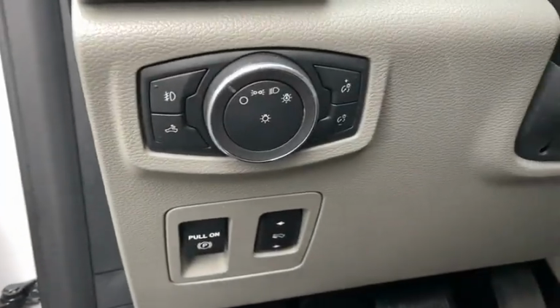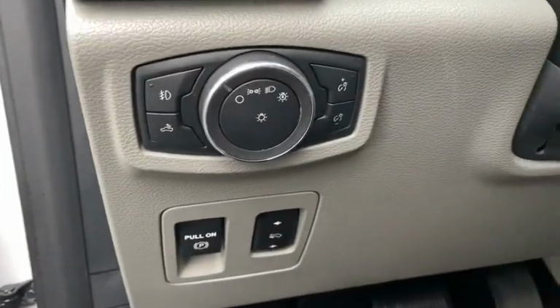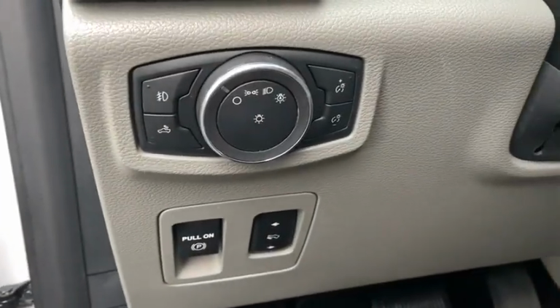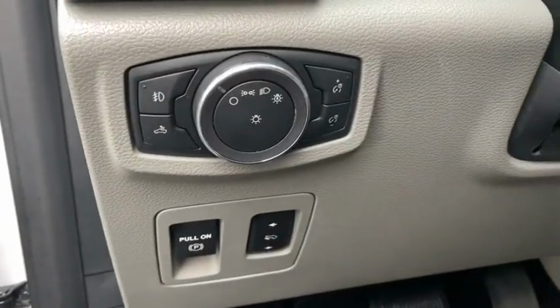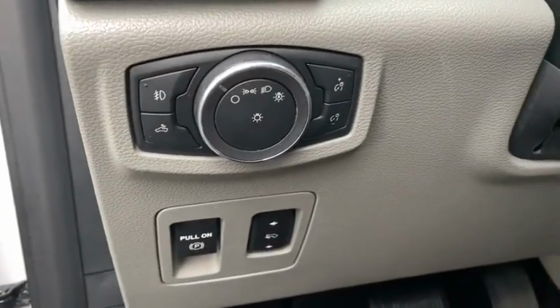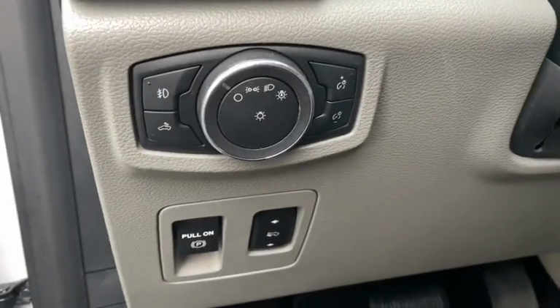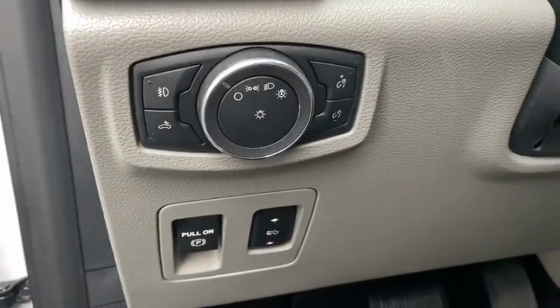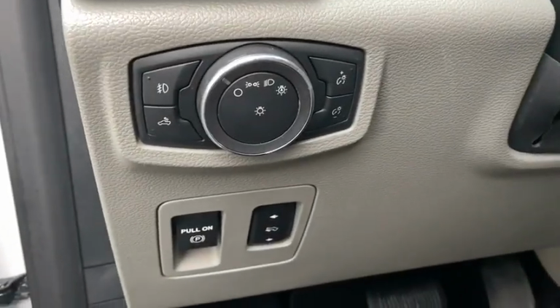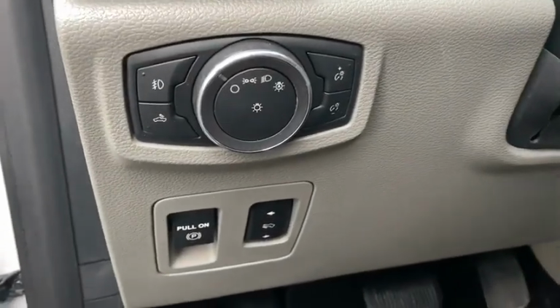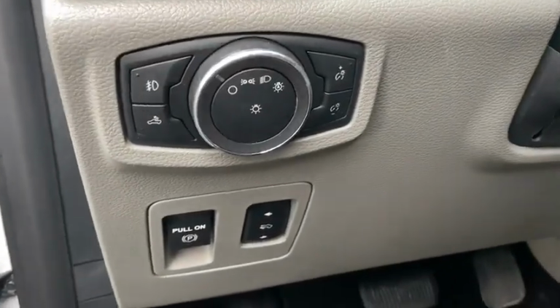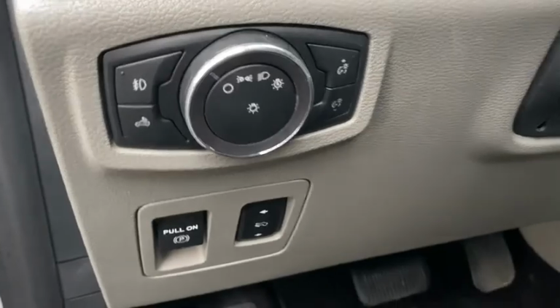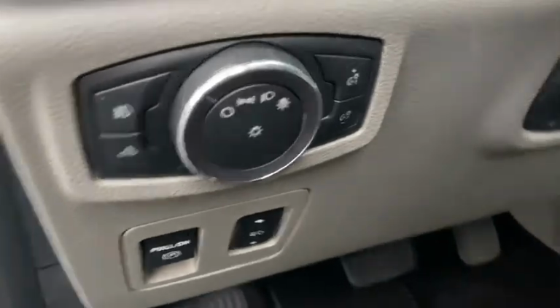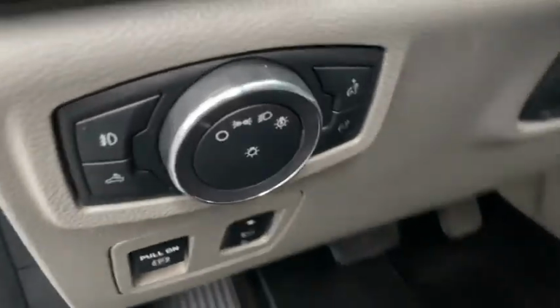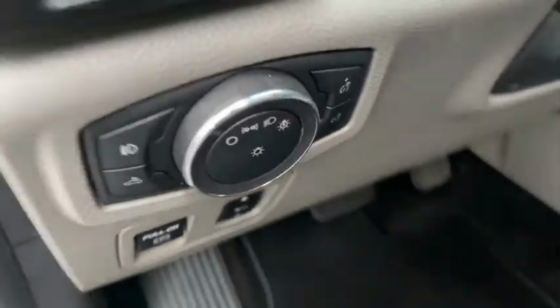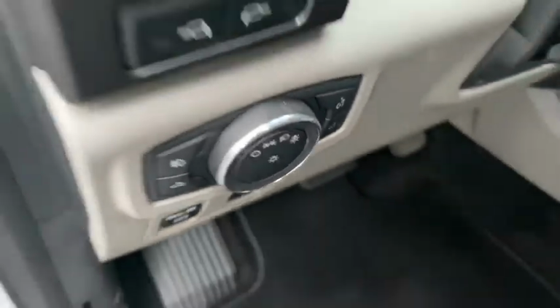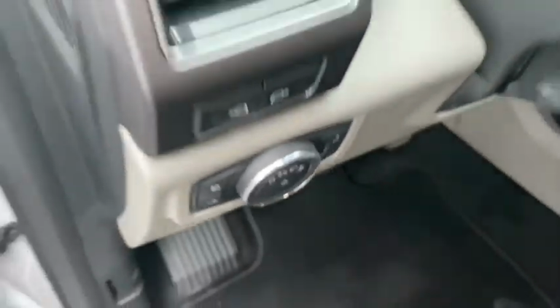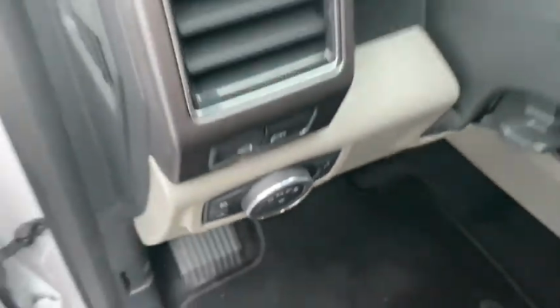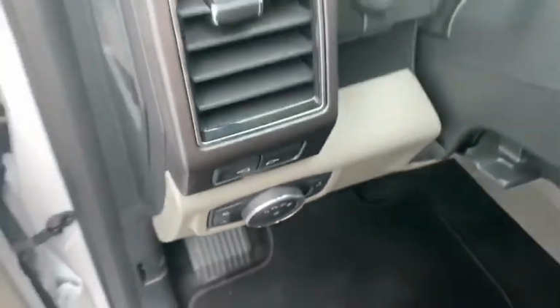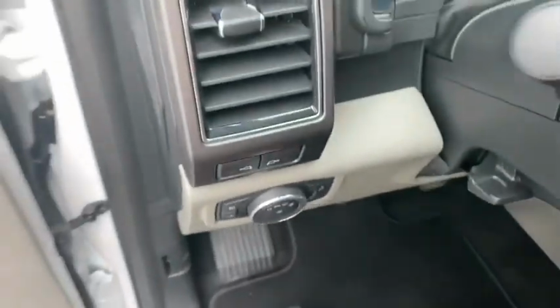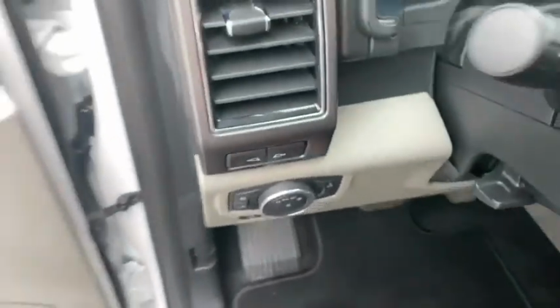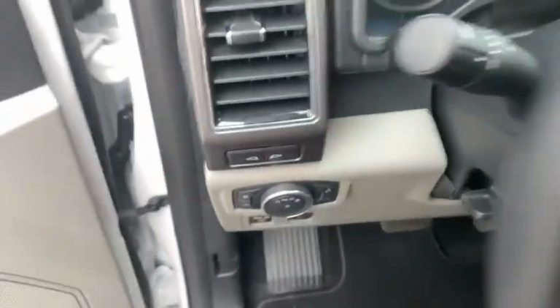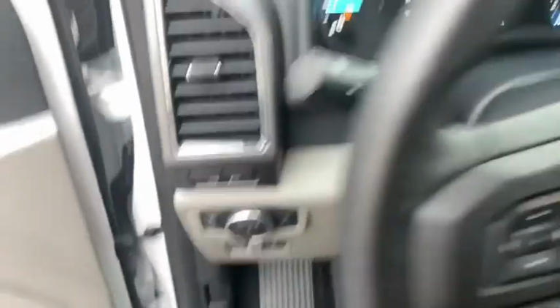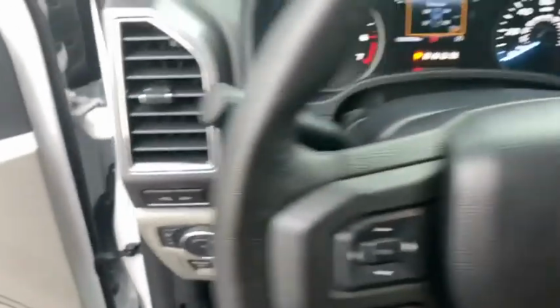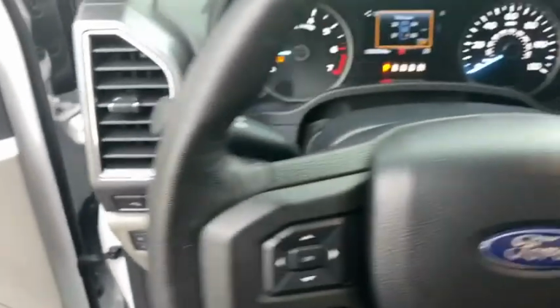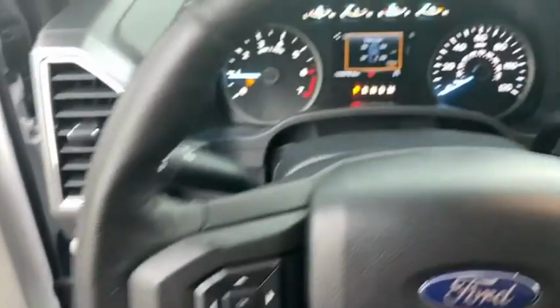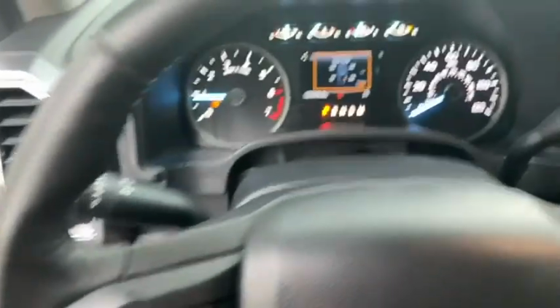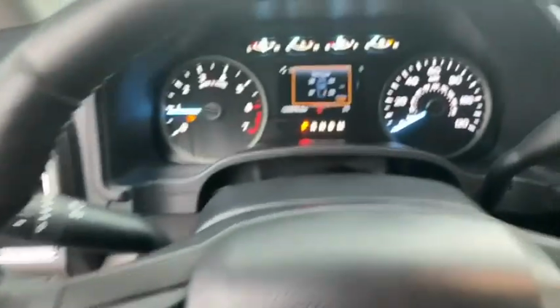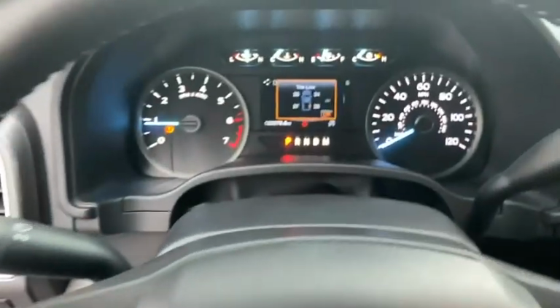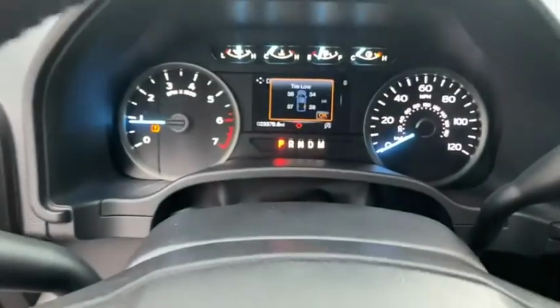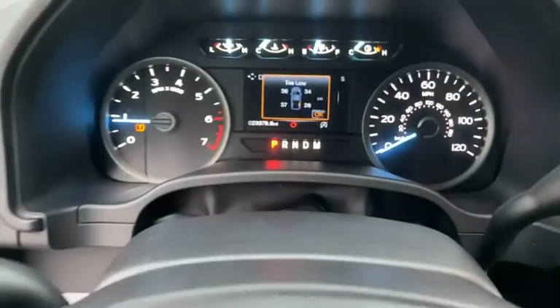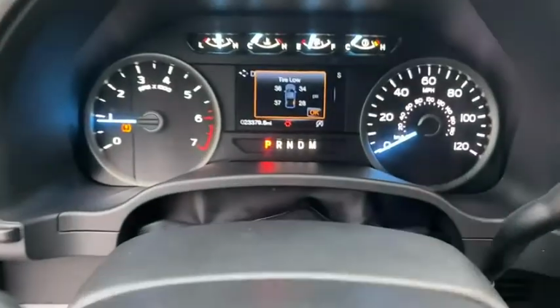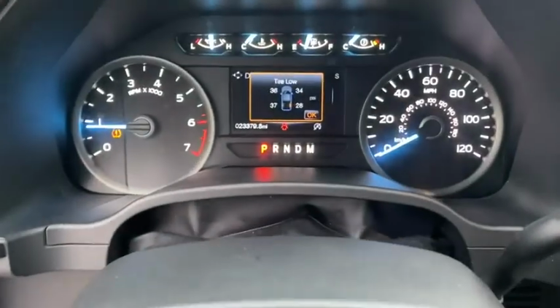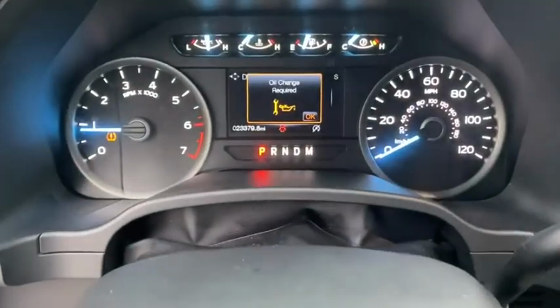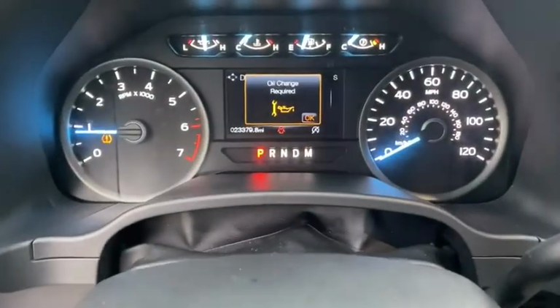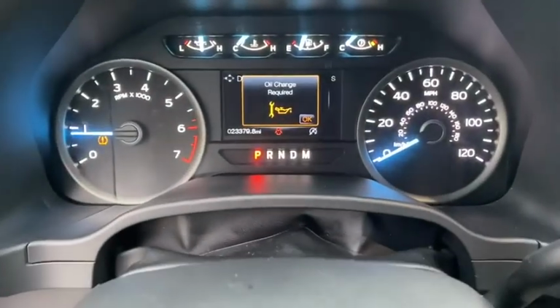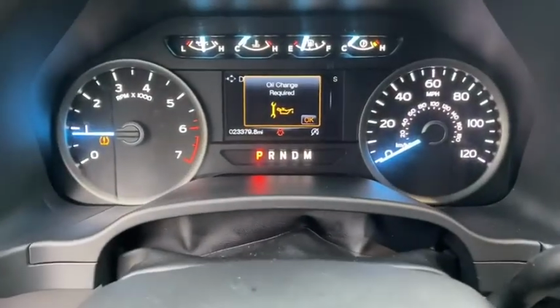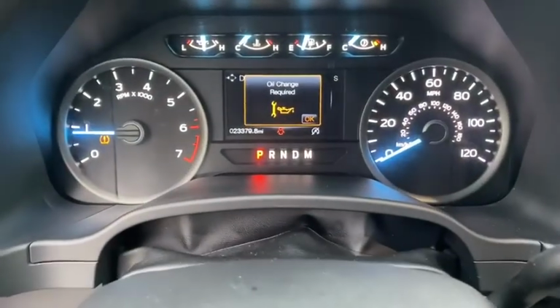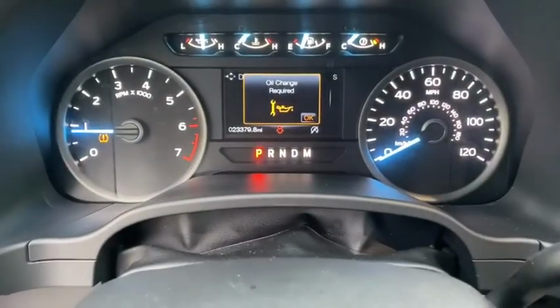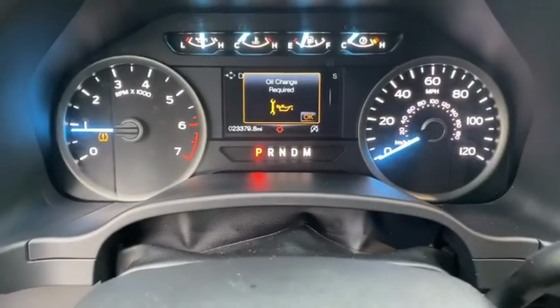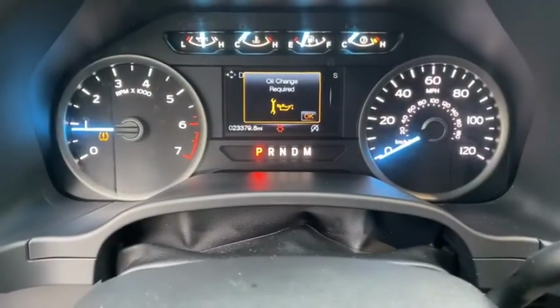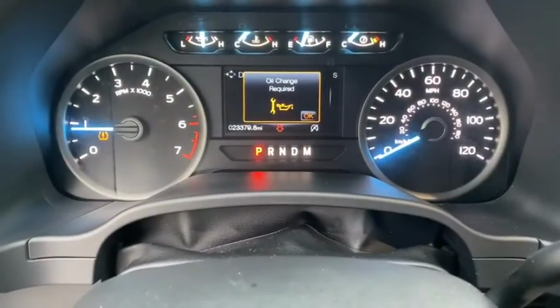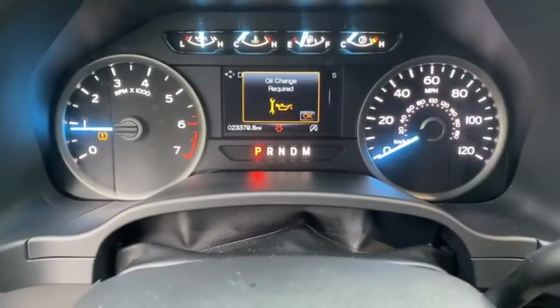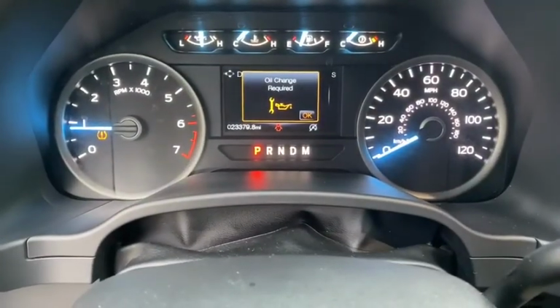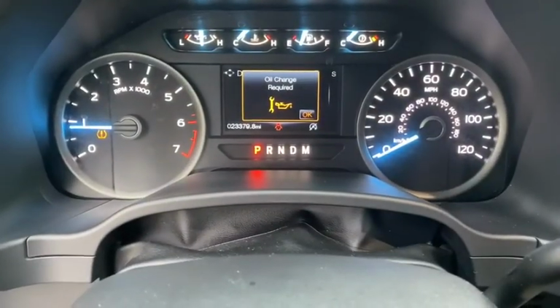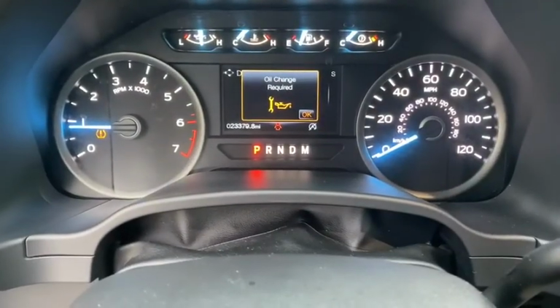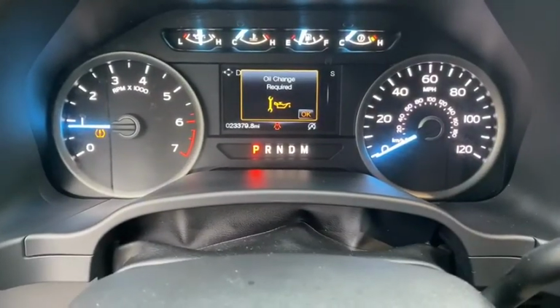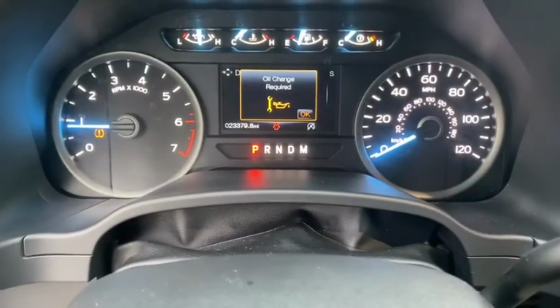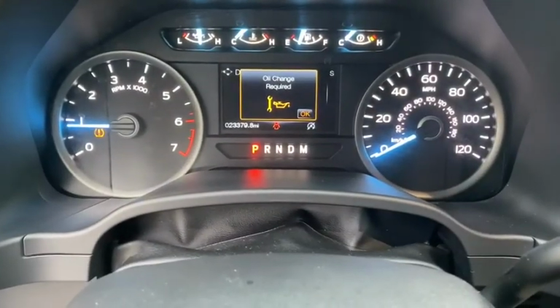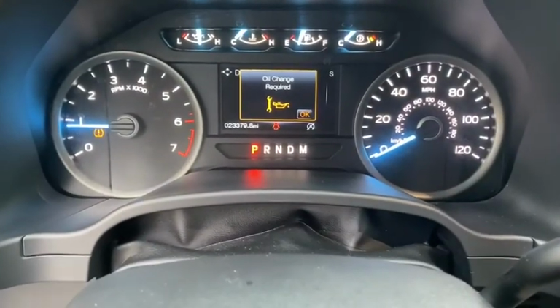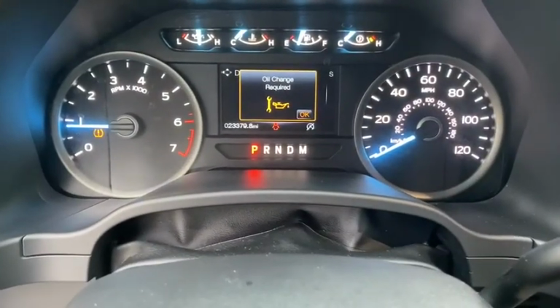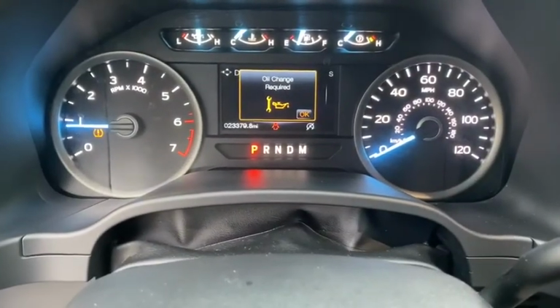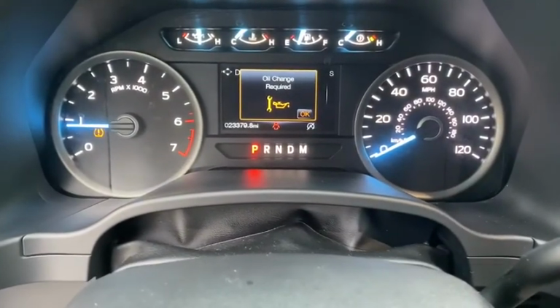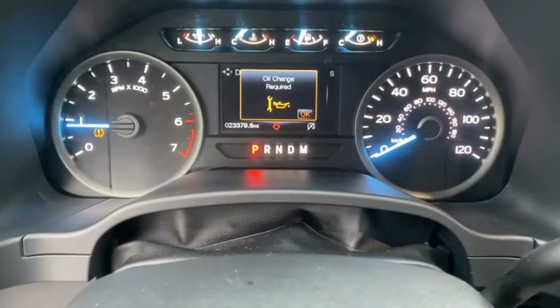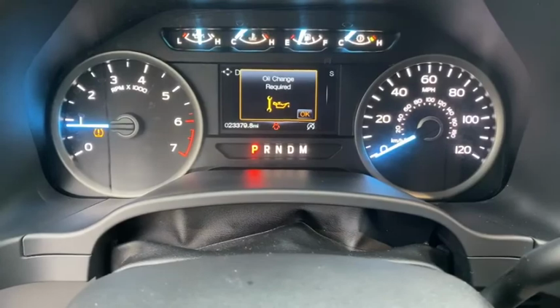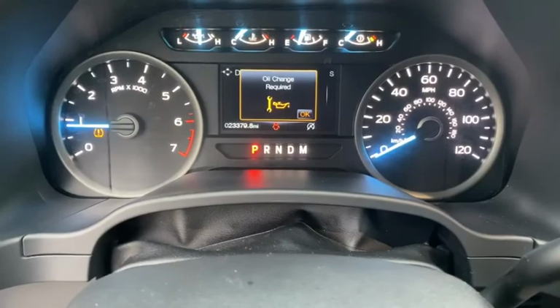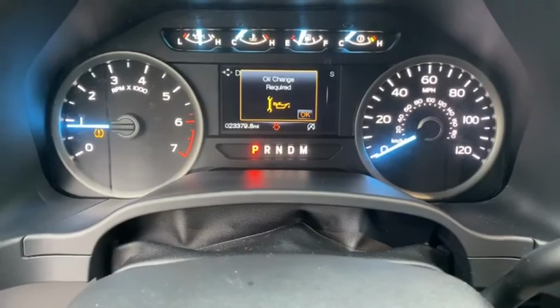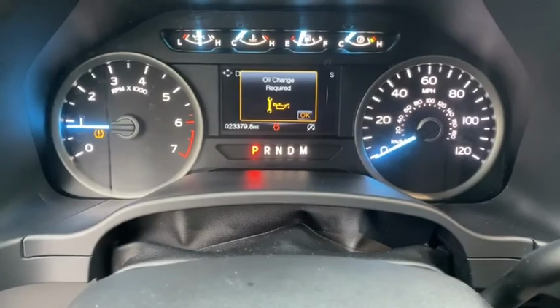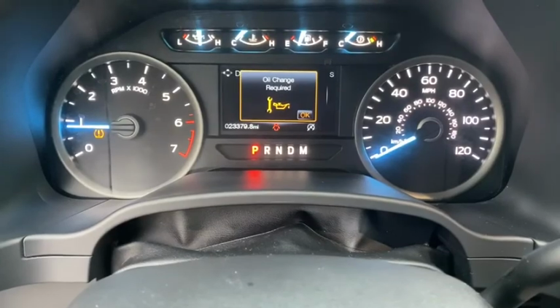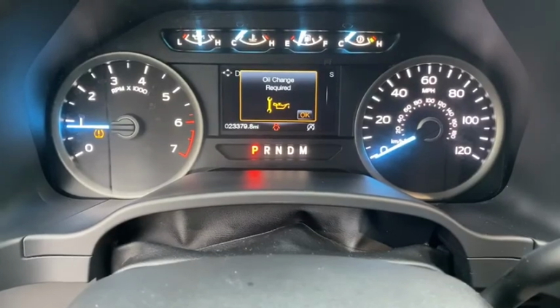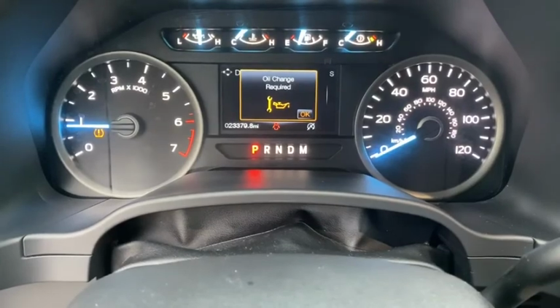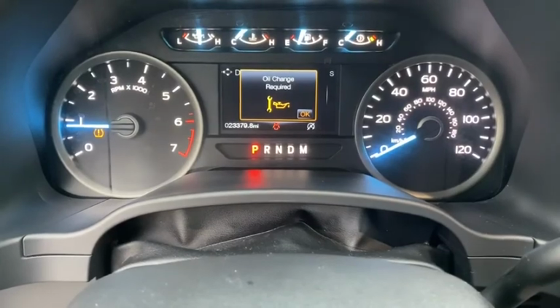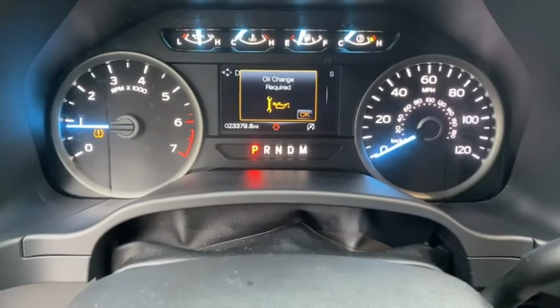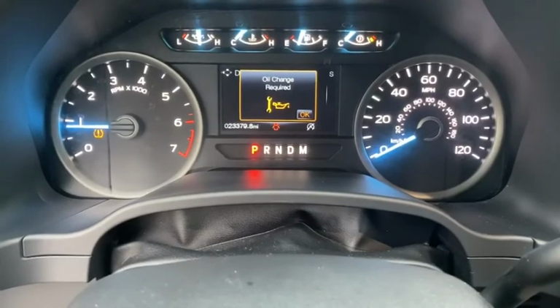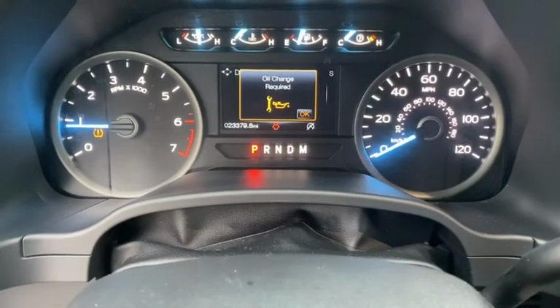Driver vanity mirror. Front reading lamp. Tilt steering wheel. Drive away with a great deal on this vehicle. Call or stop in today.